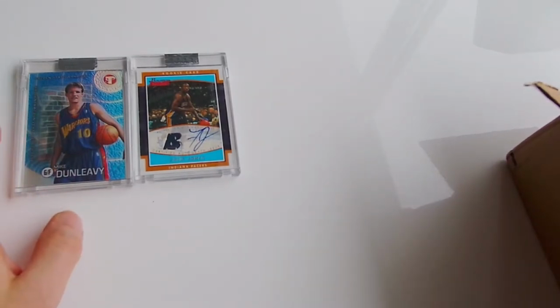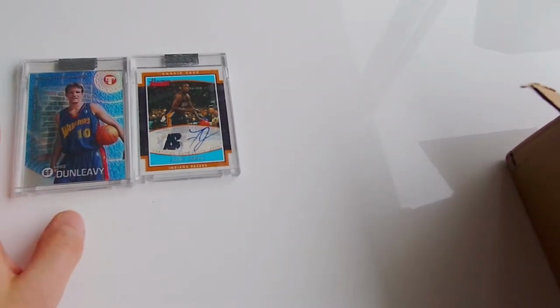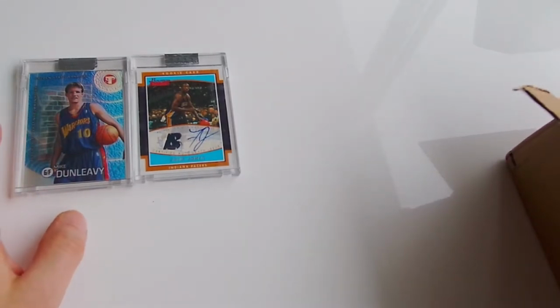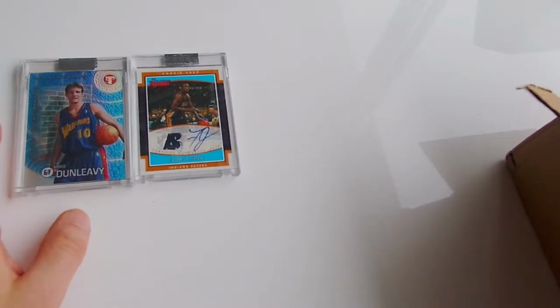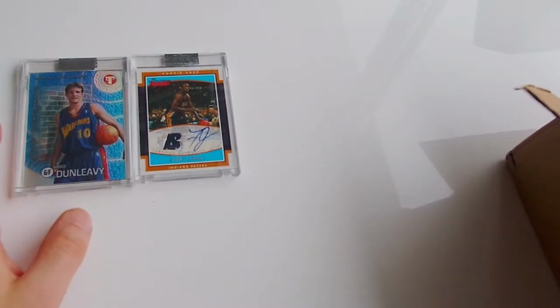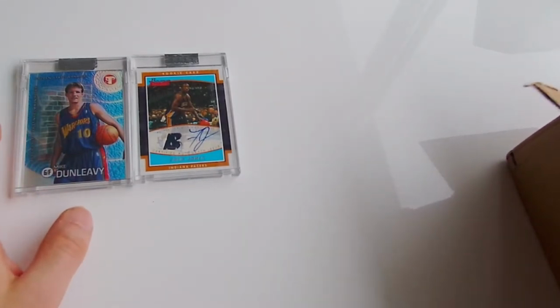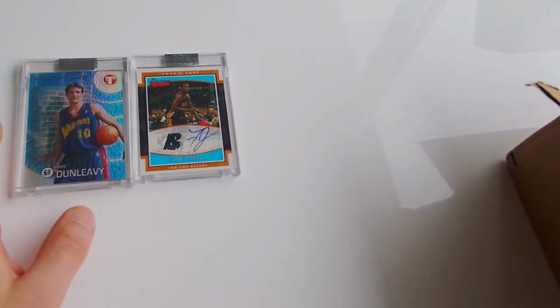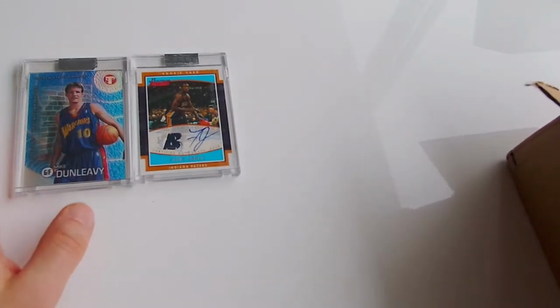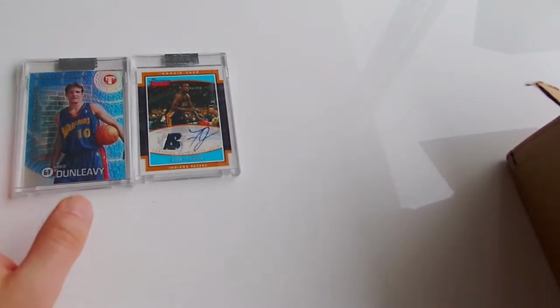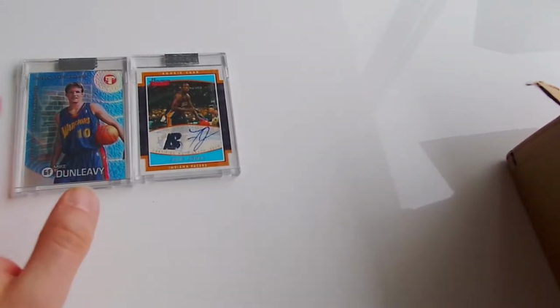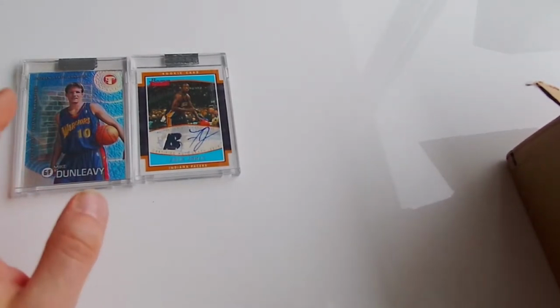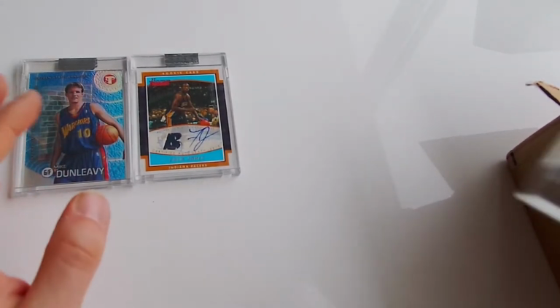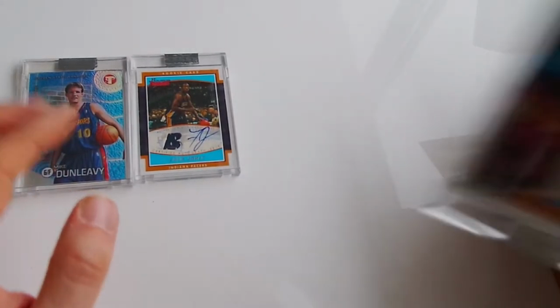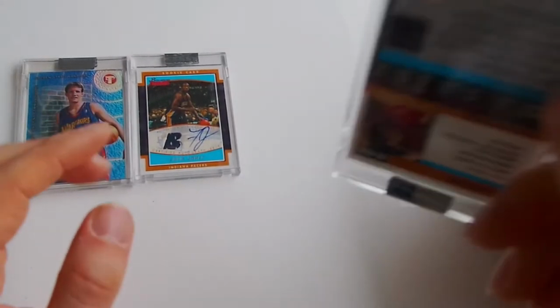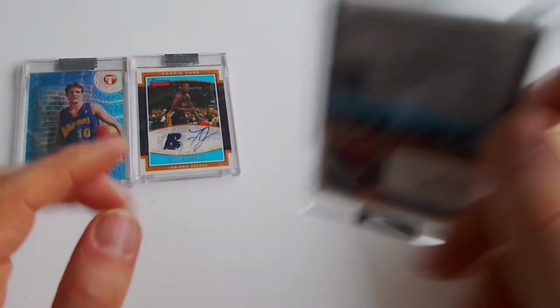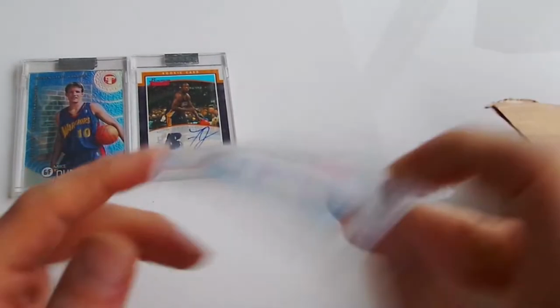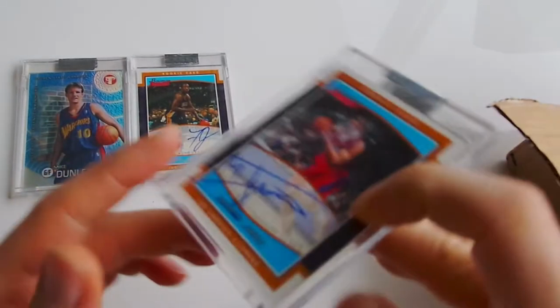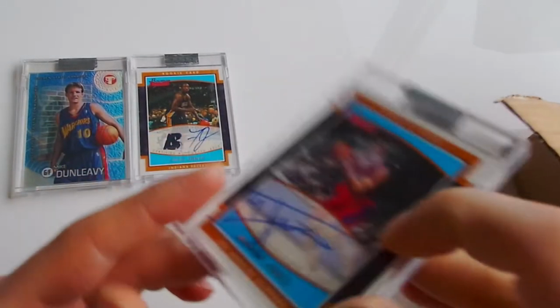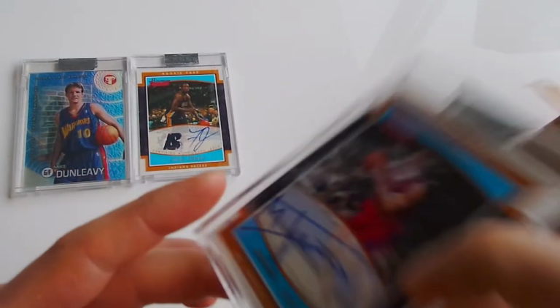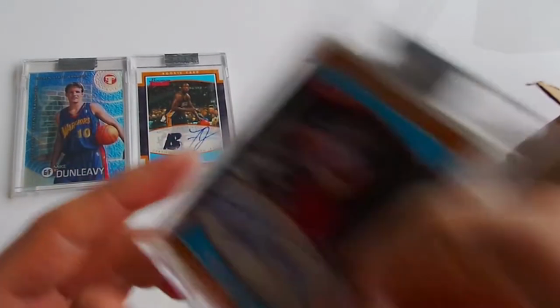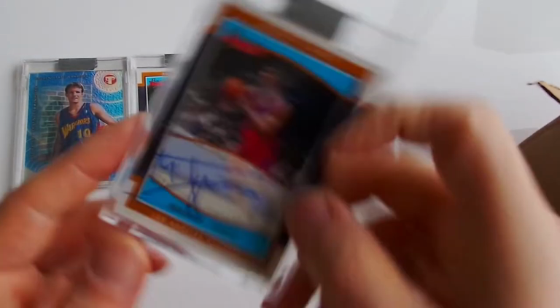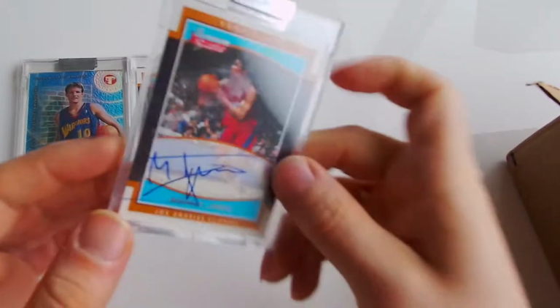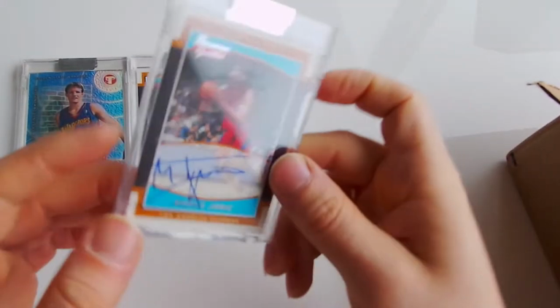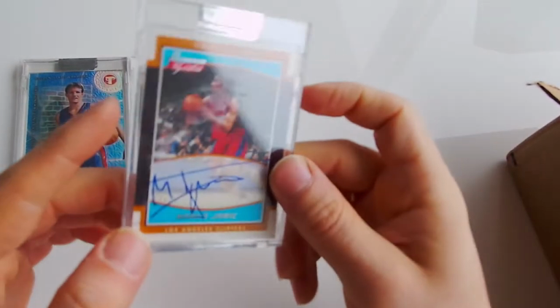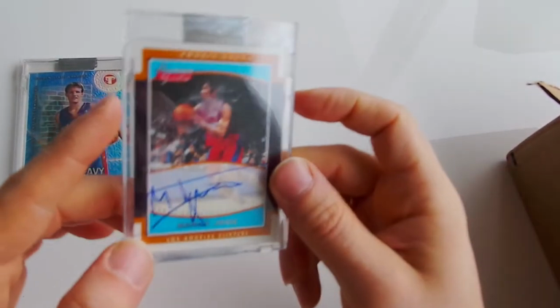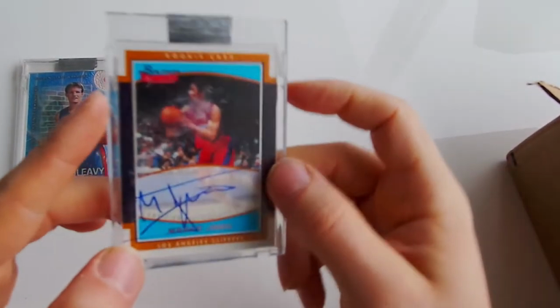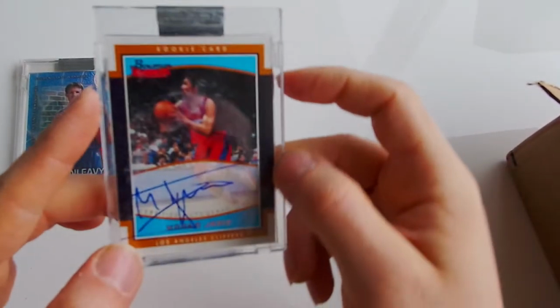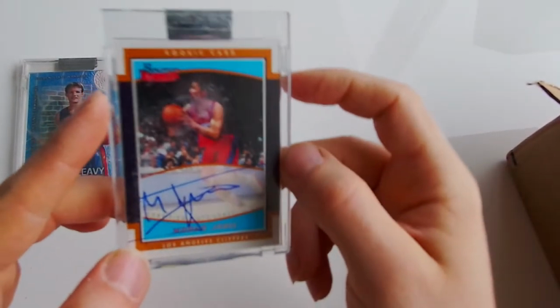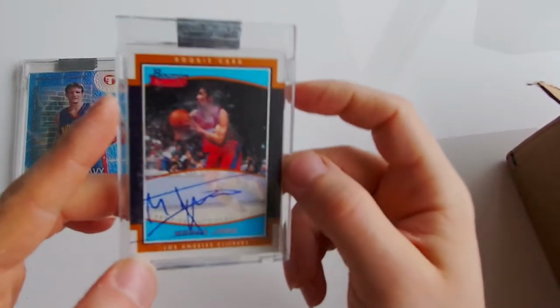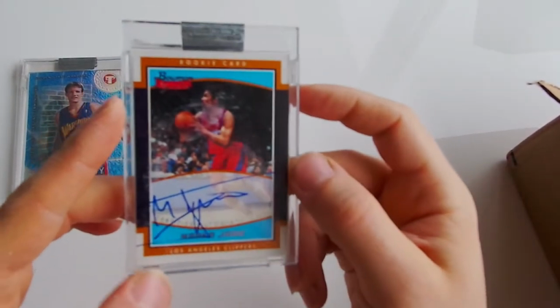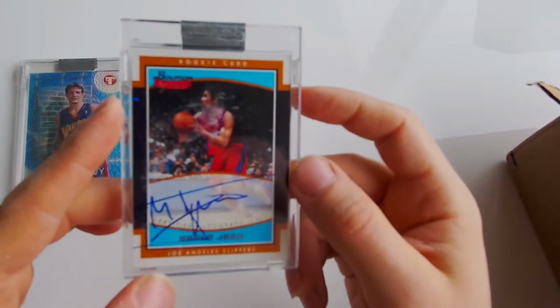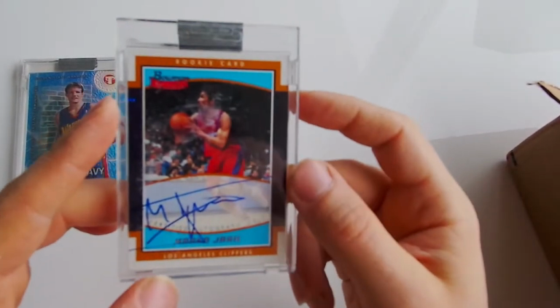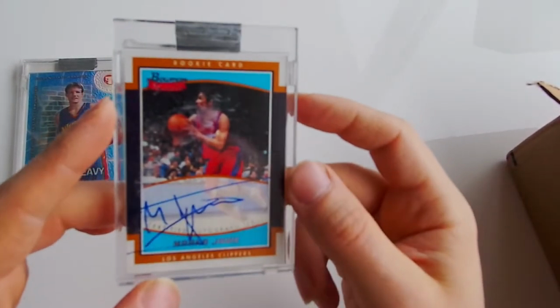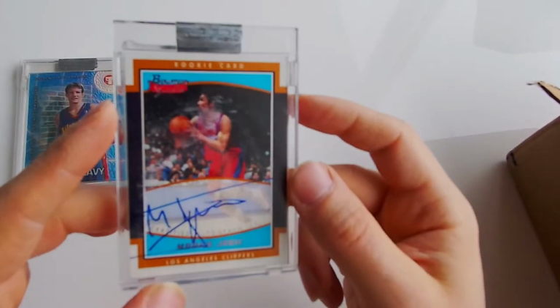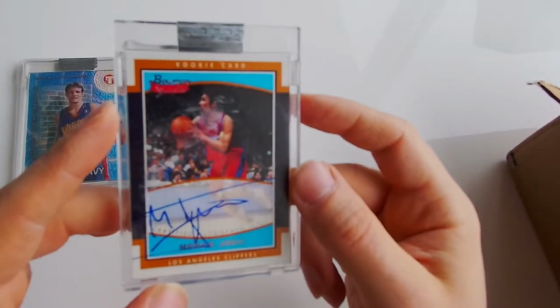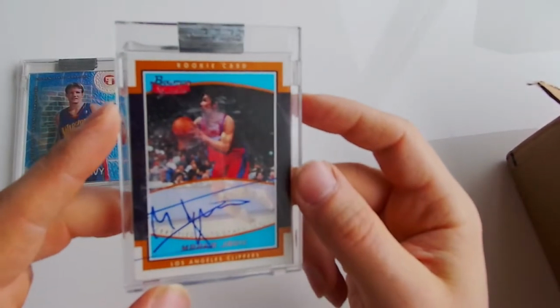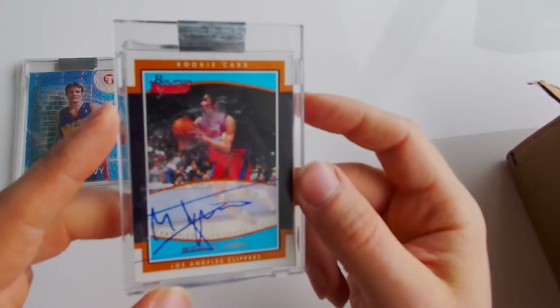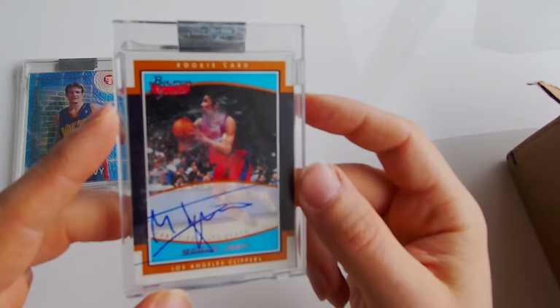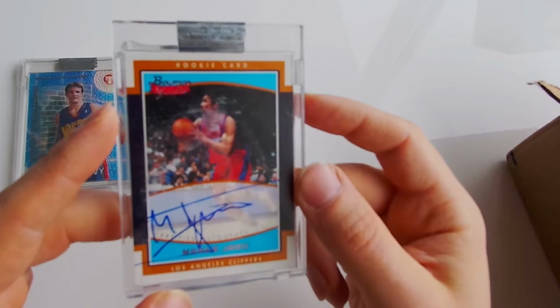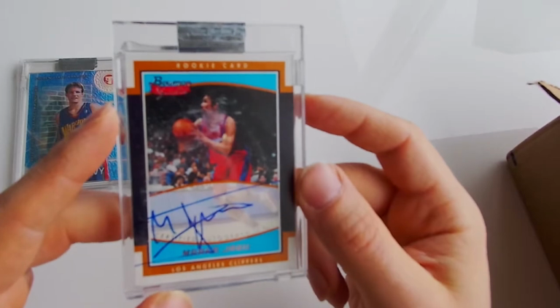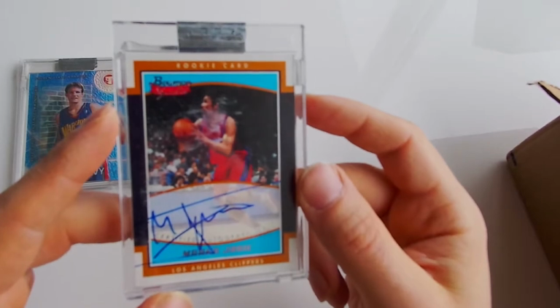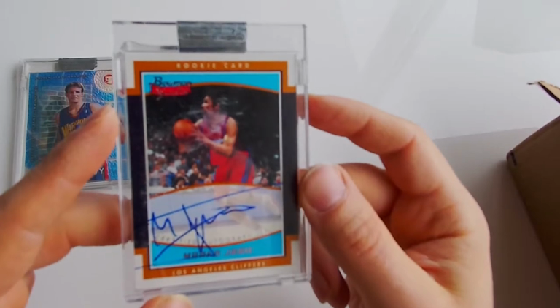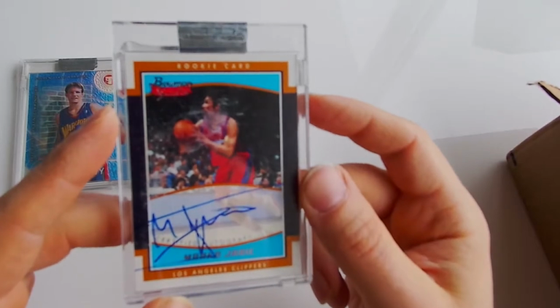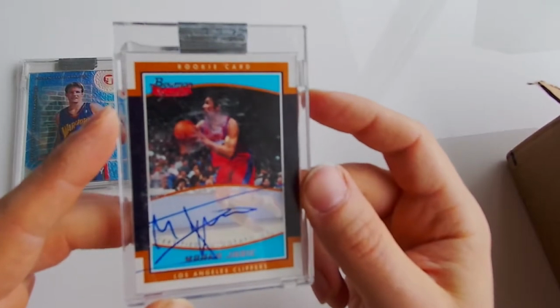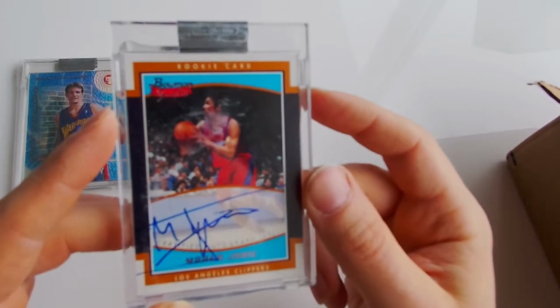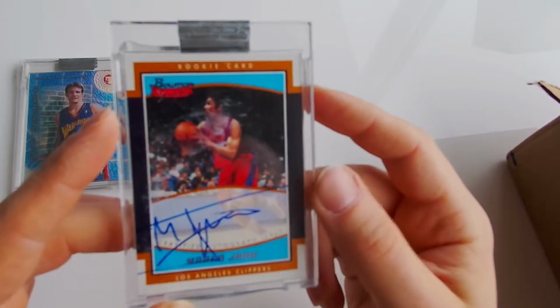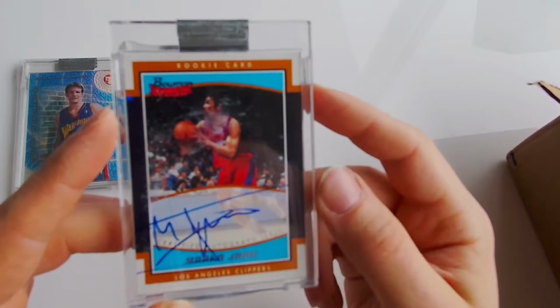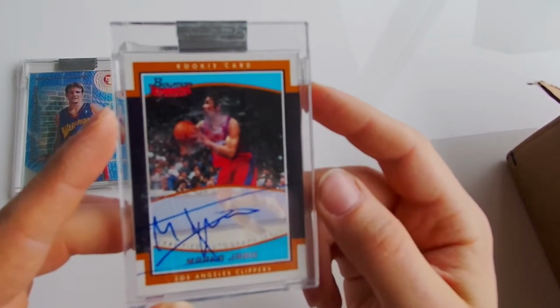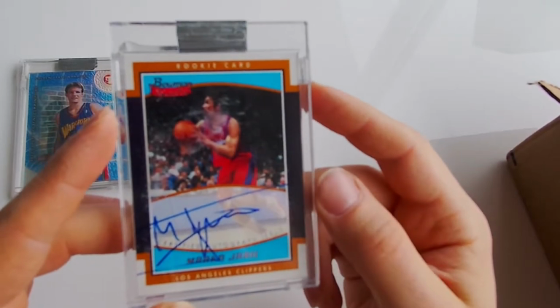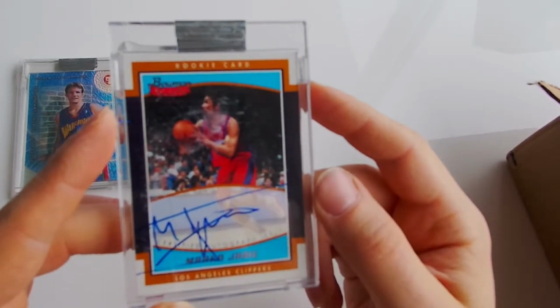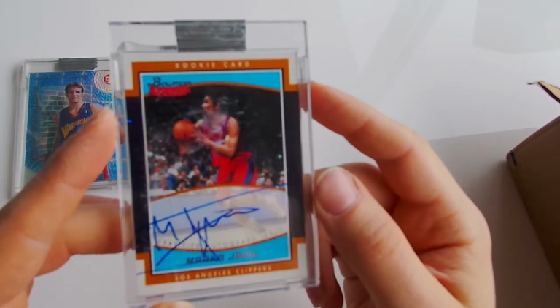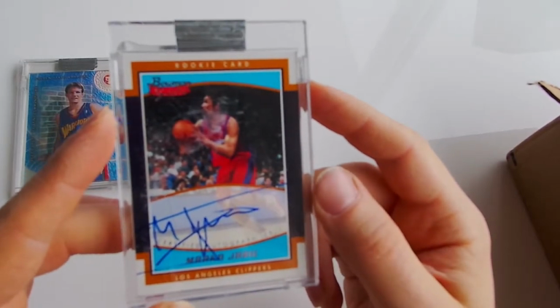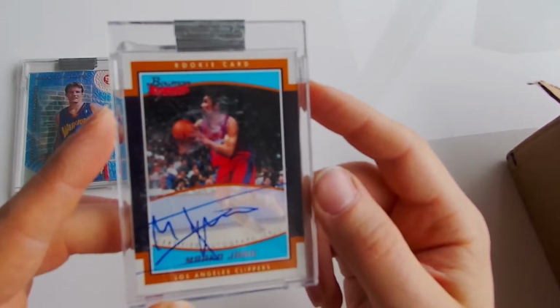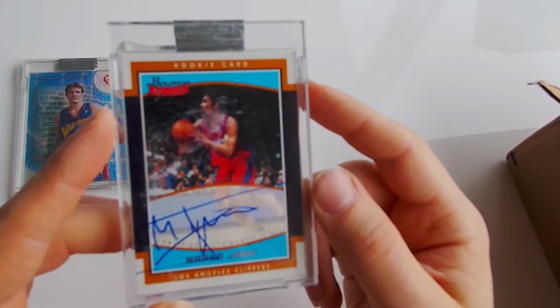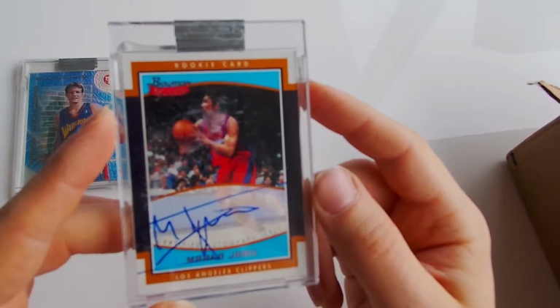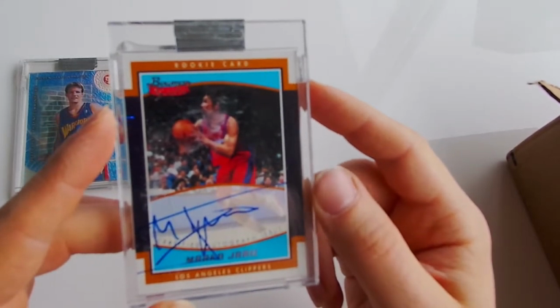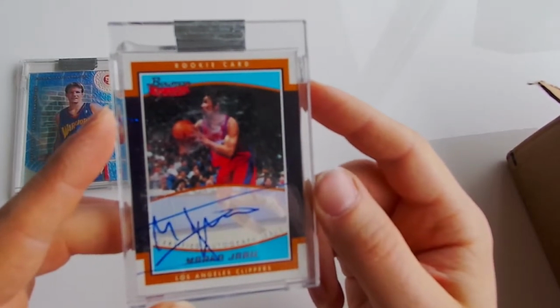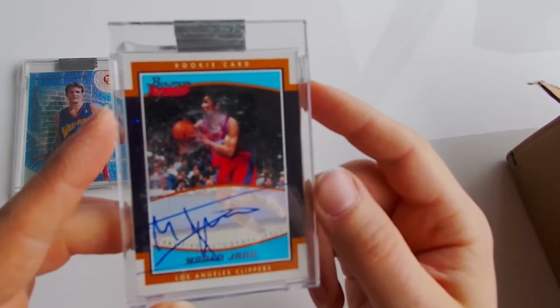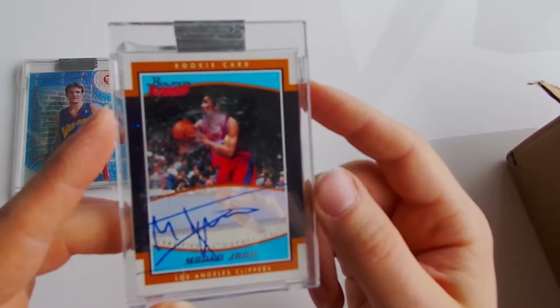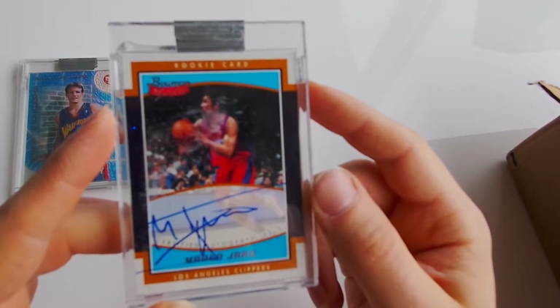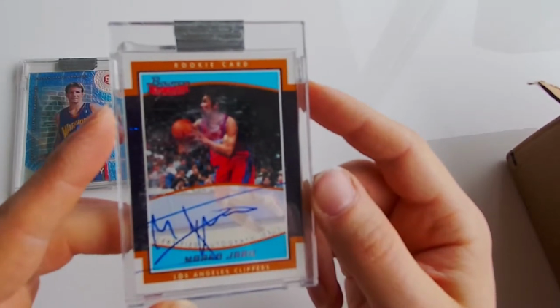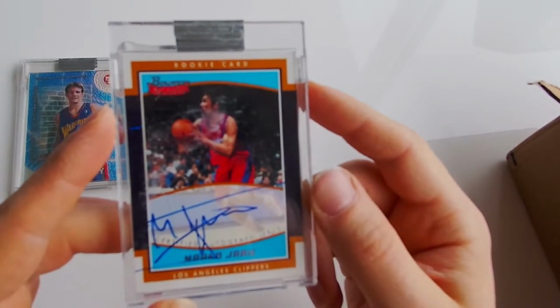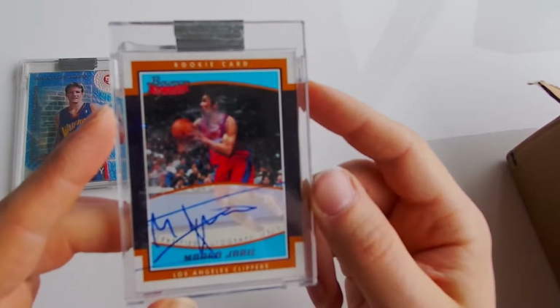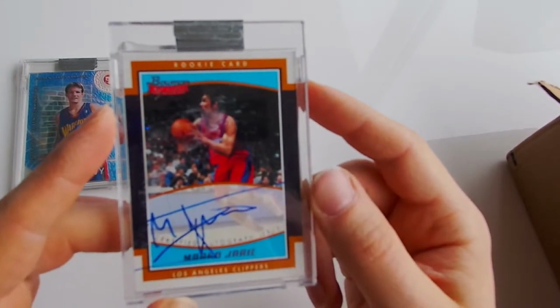Third card - rookie card, Marko Jarek, autographed.